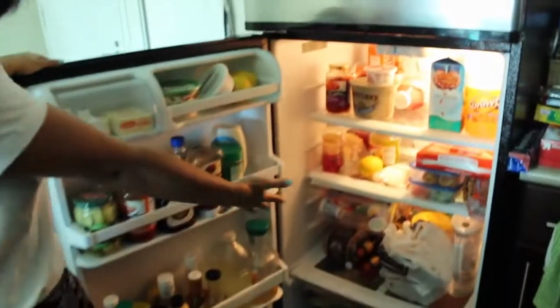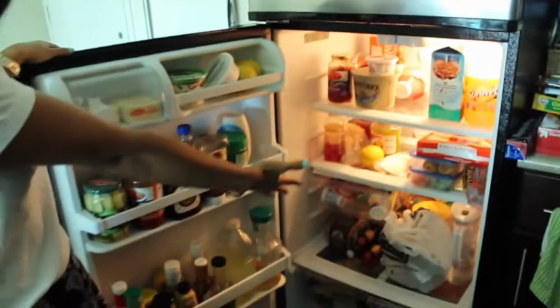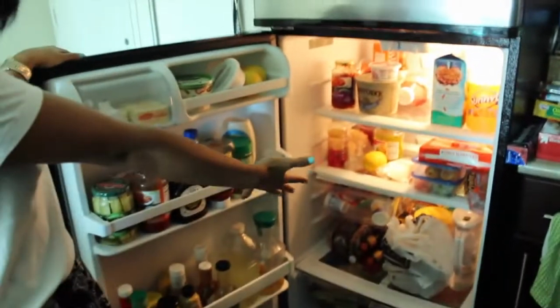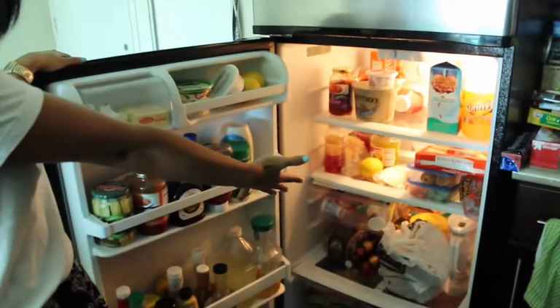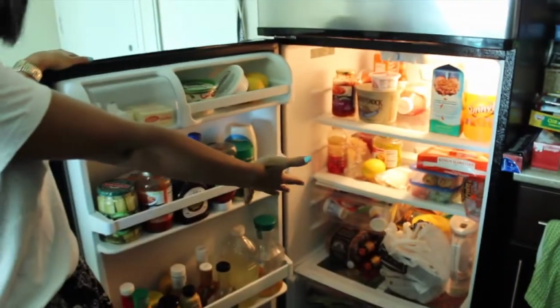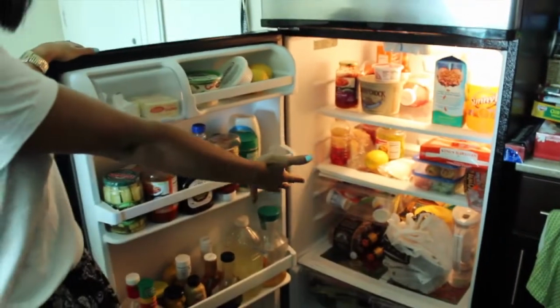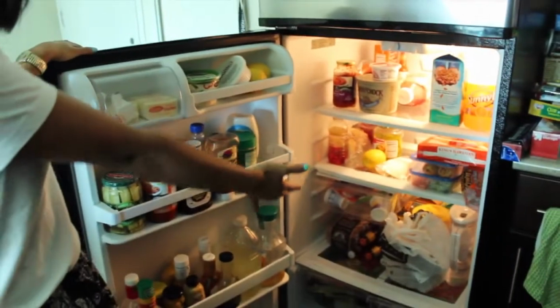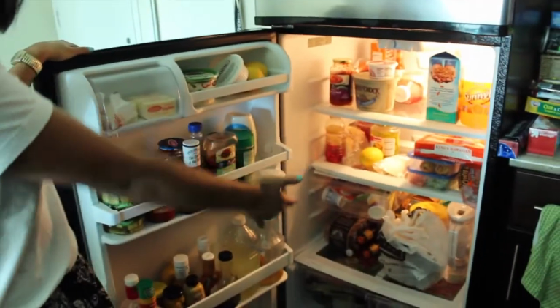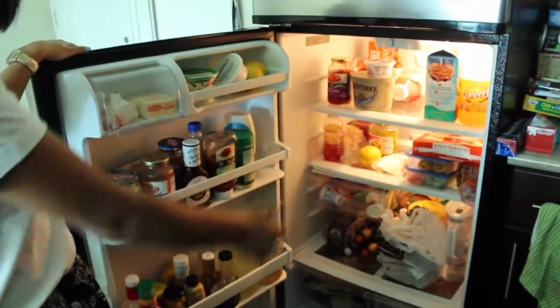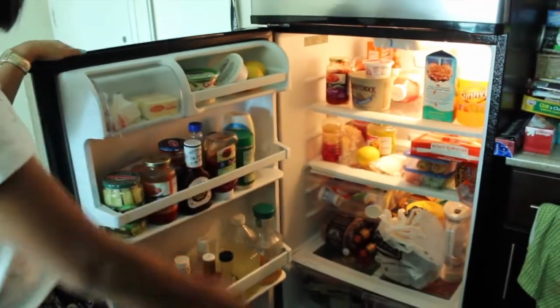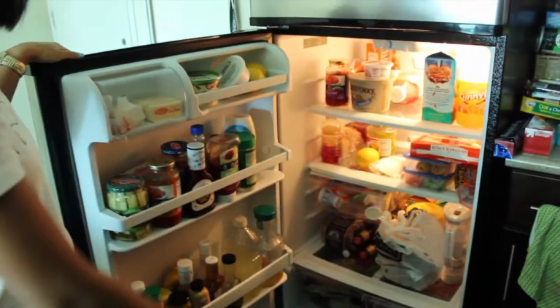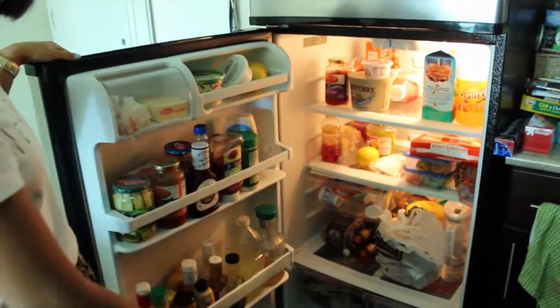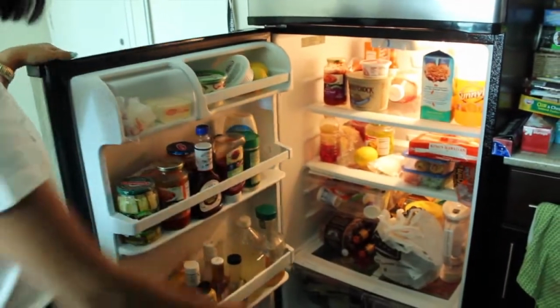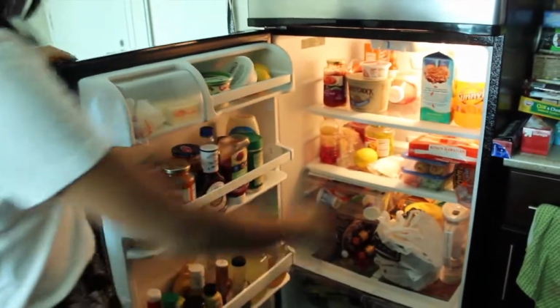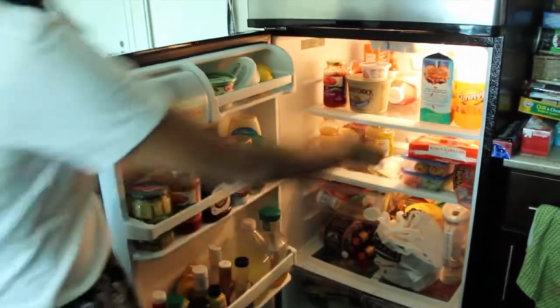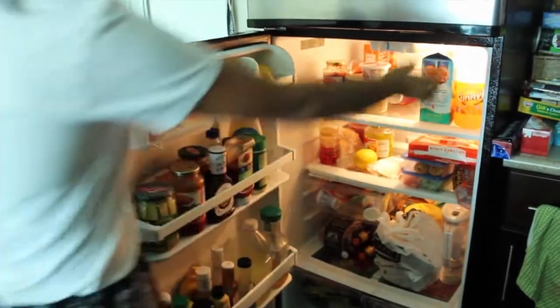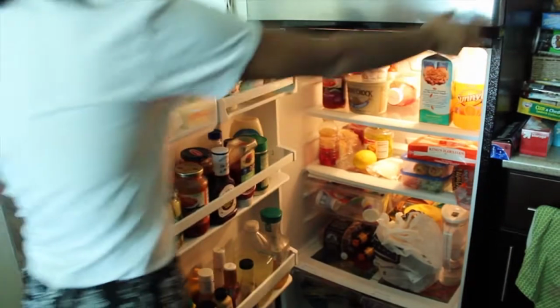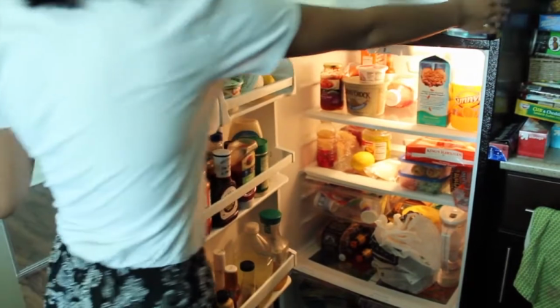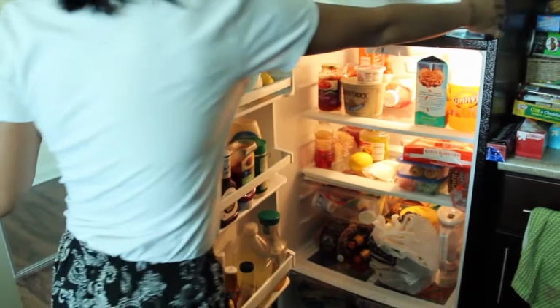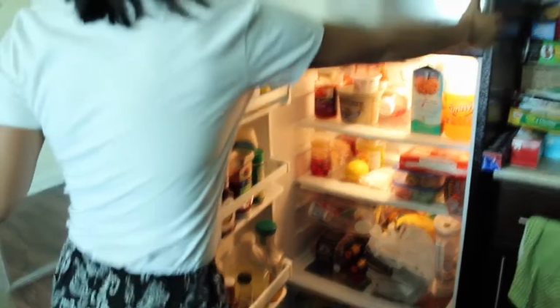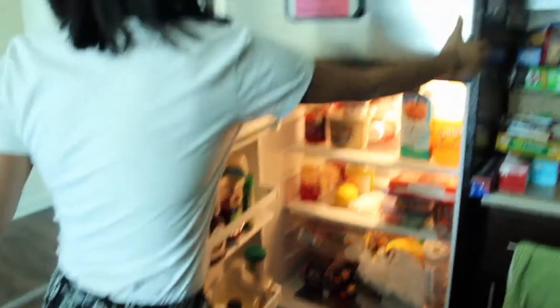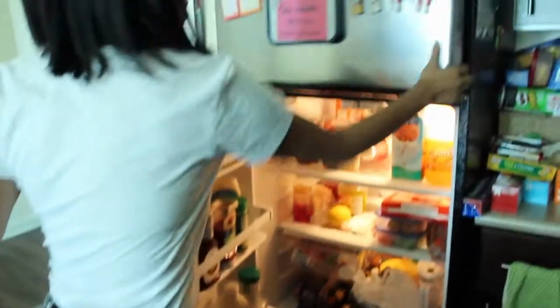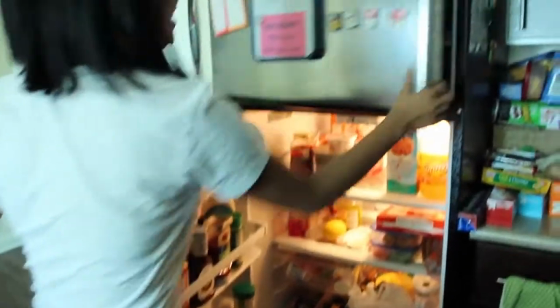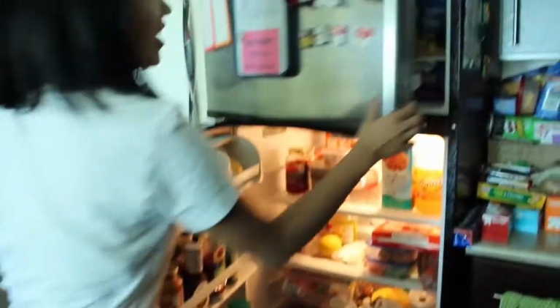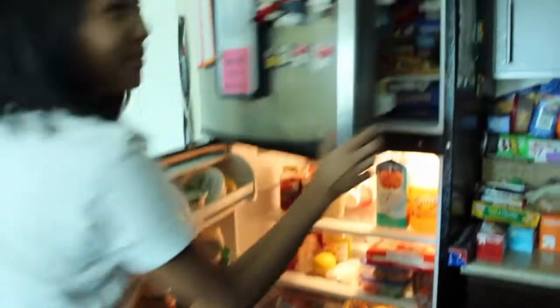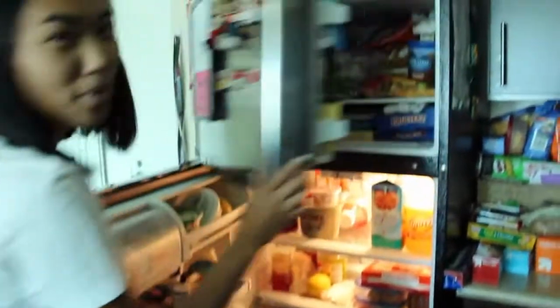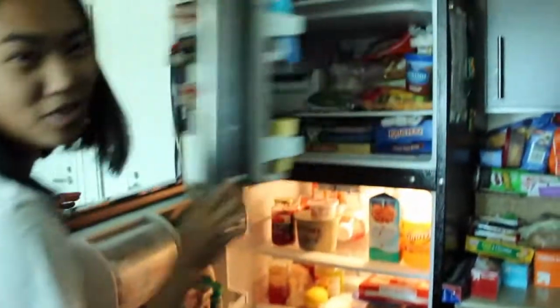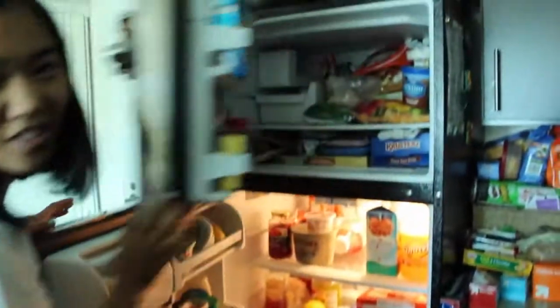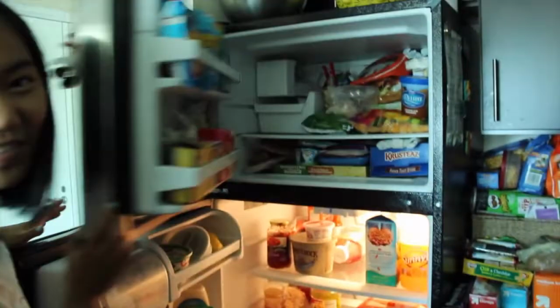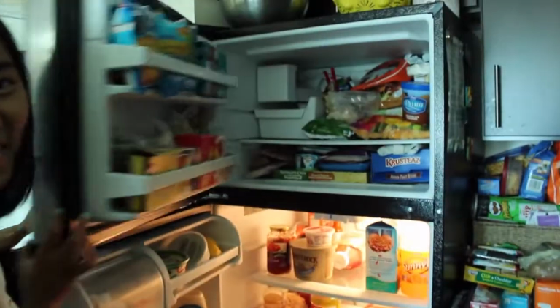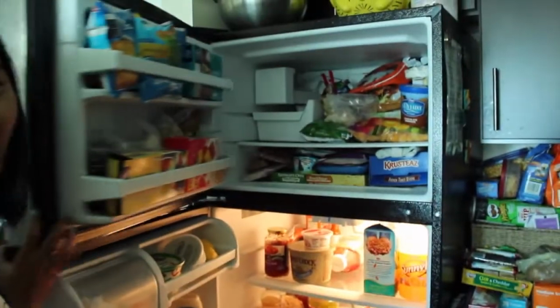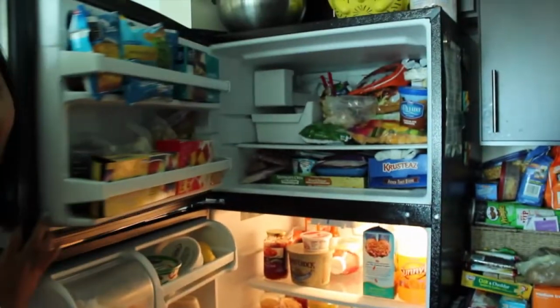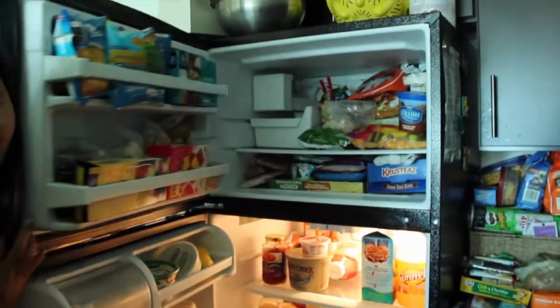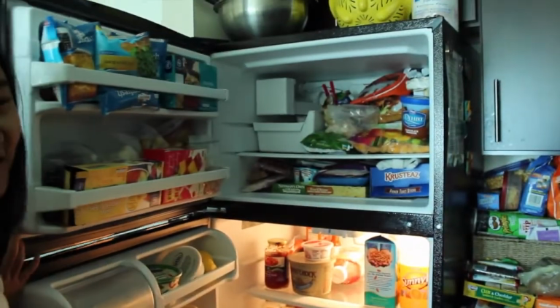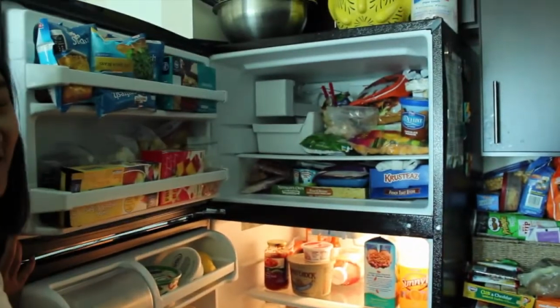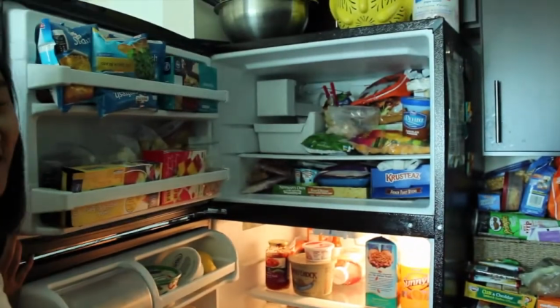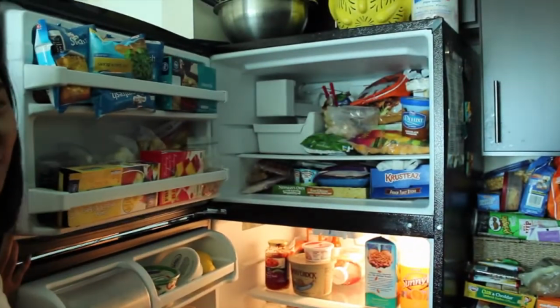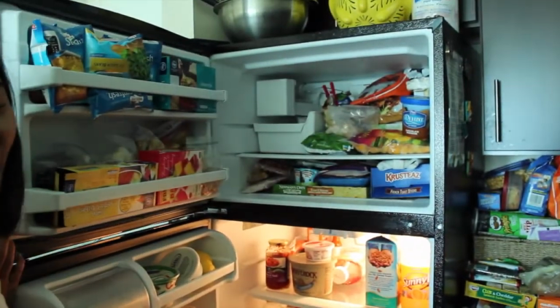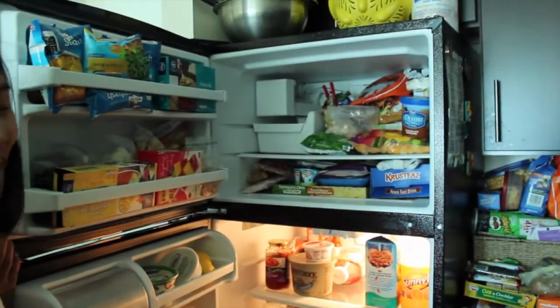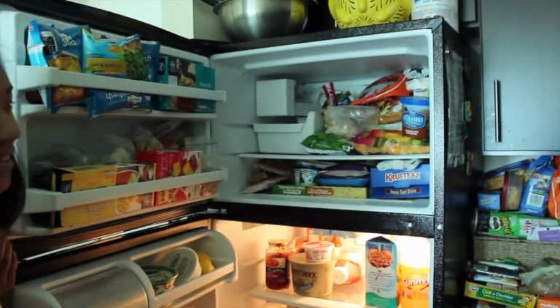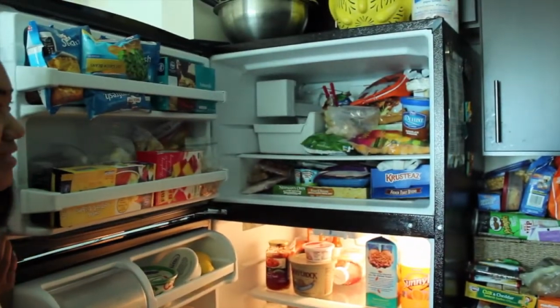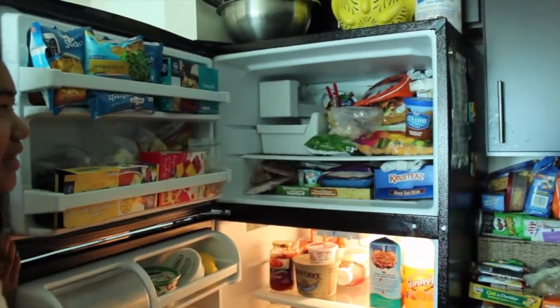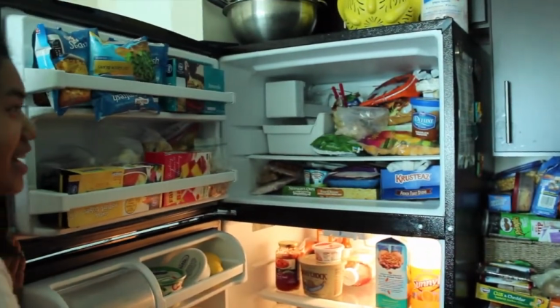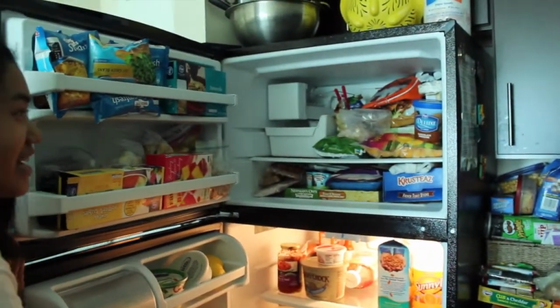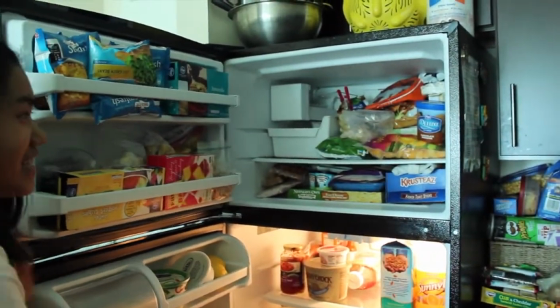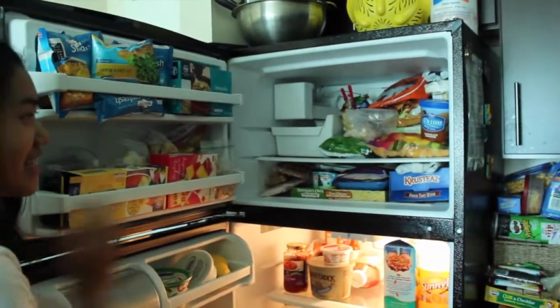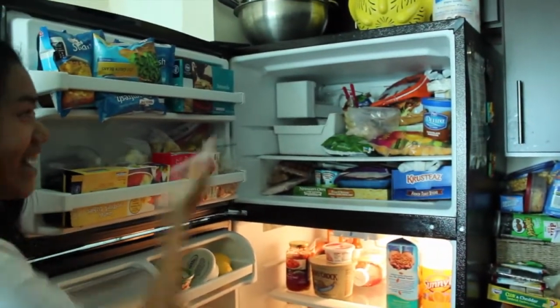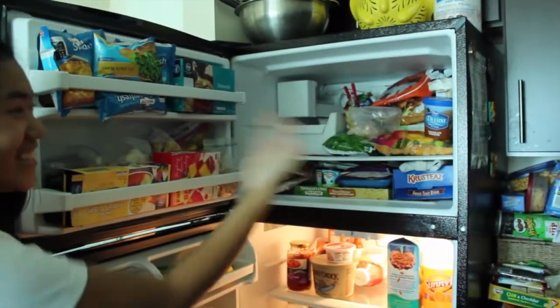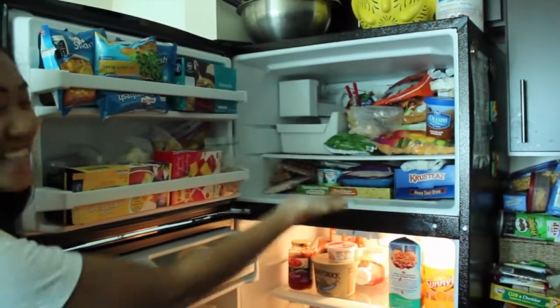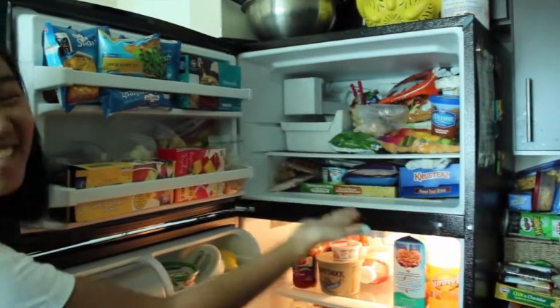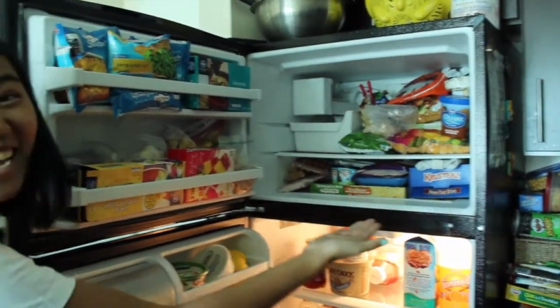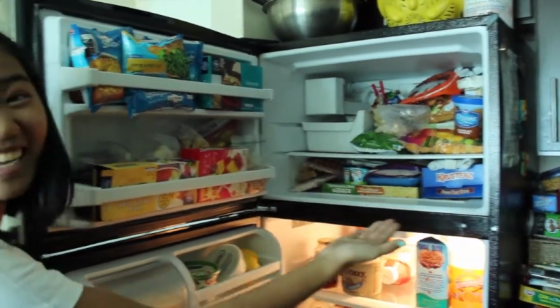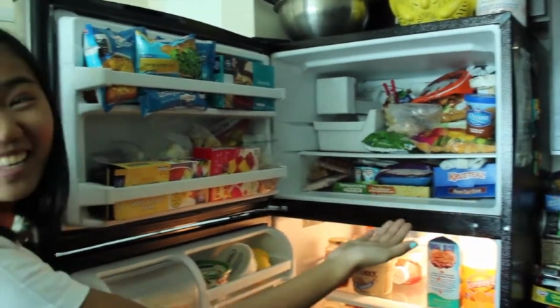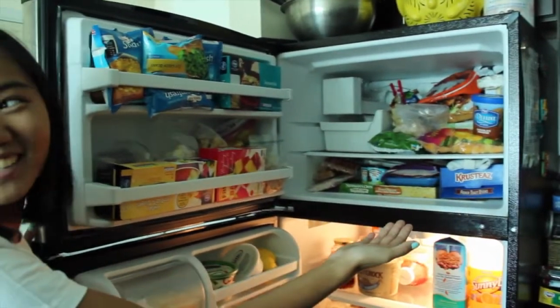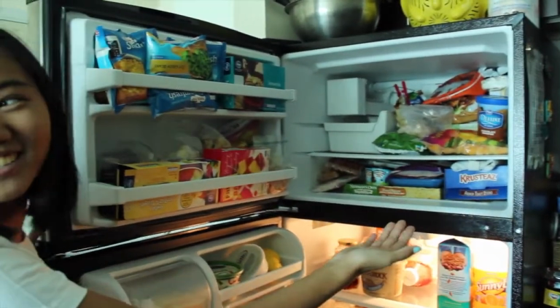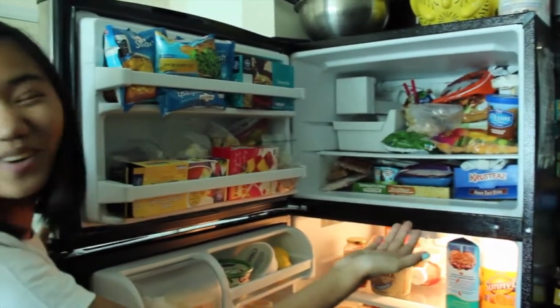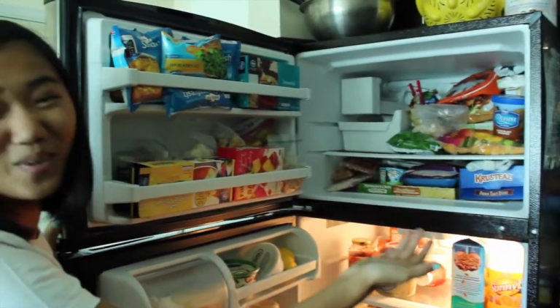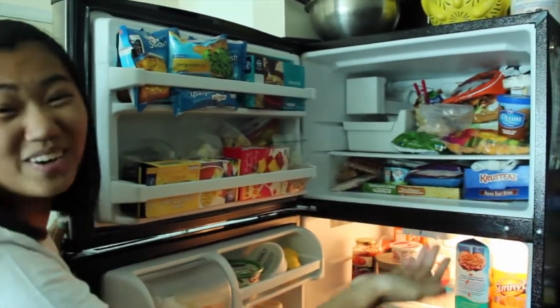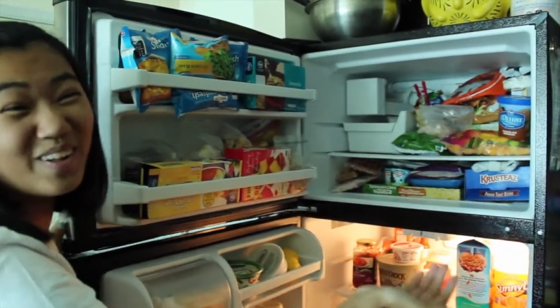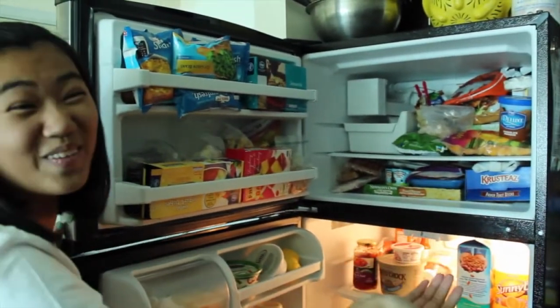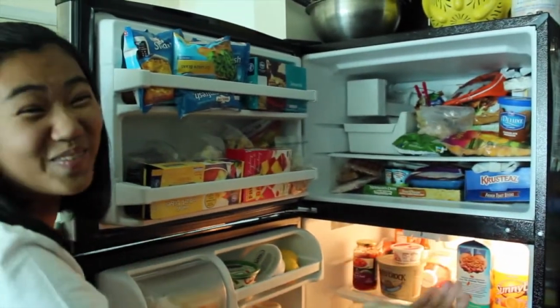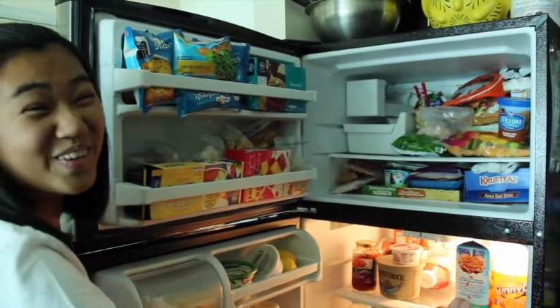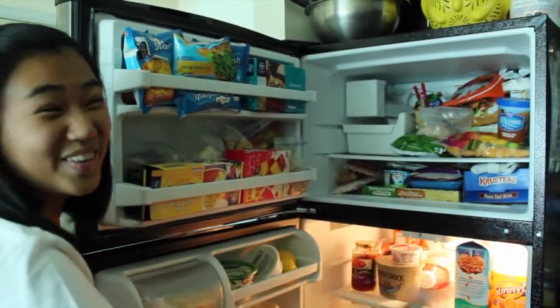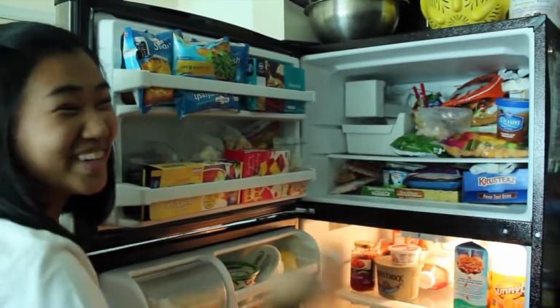We have all of our food in here and here. Most of it honestly is mine because, as I said, I like to hoard all the food.